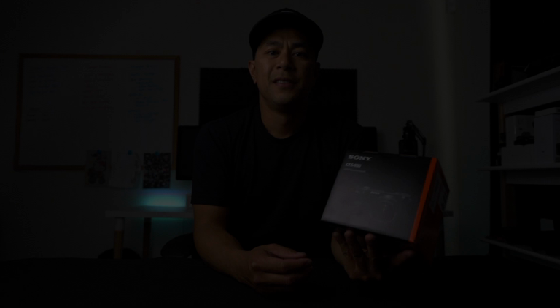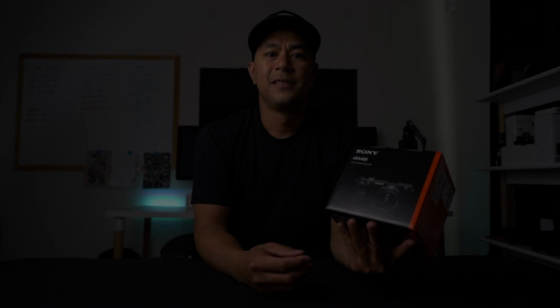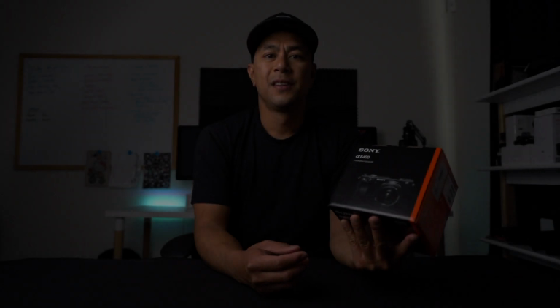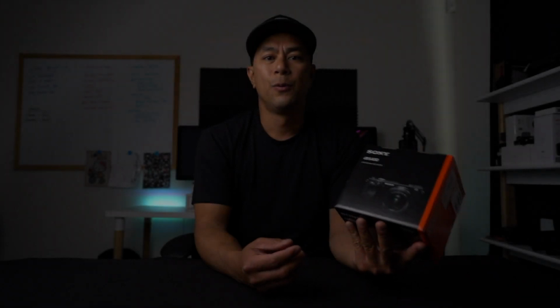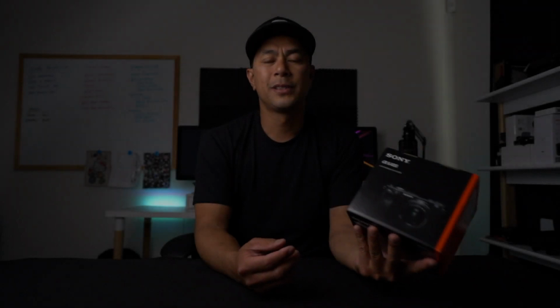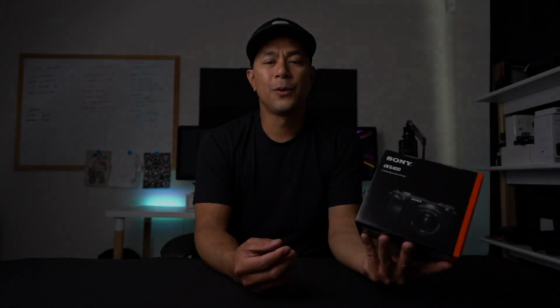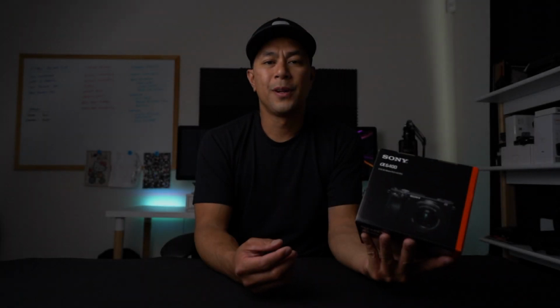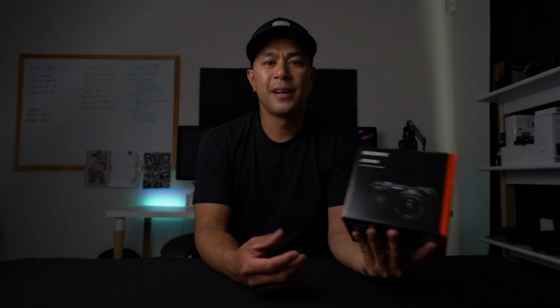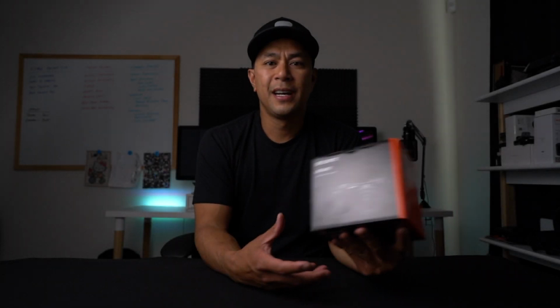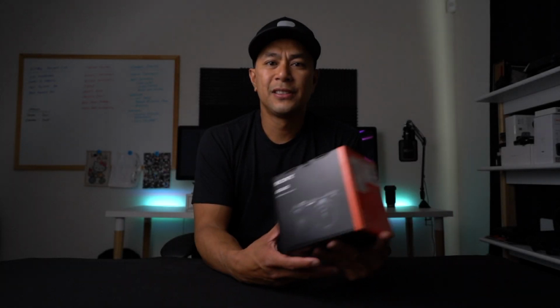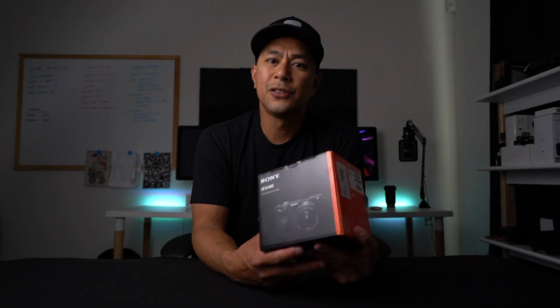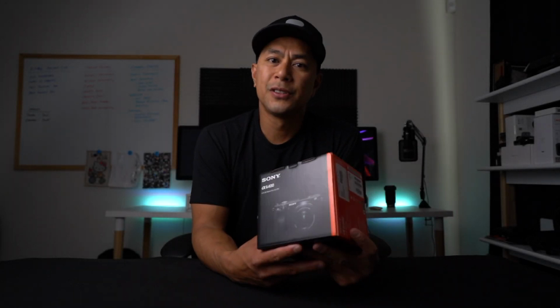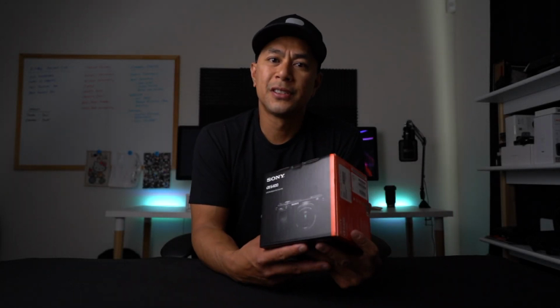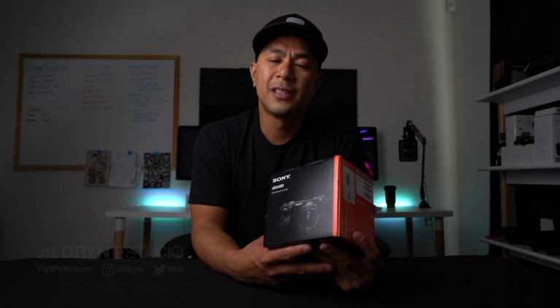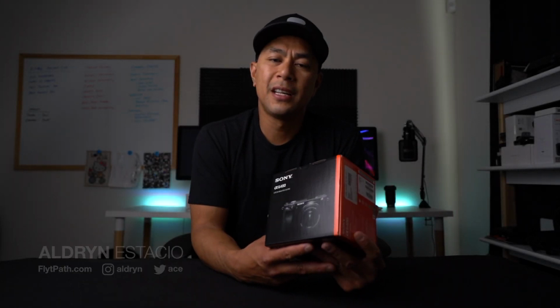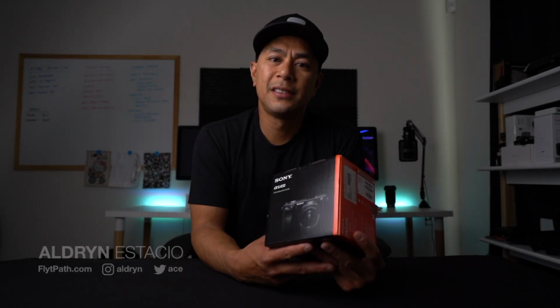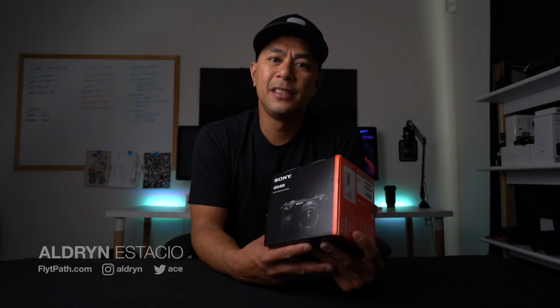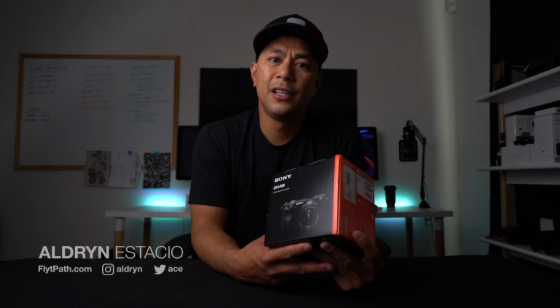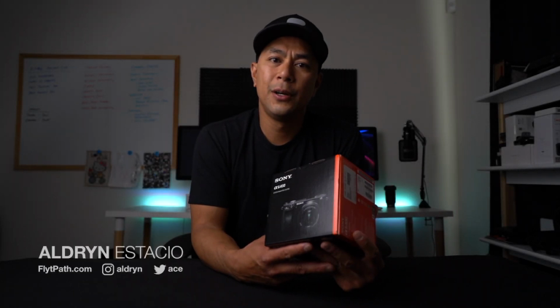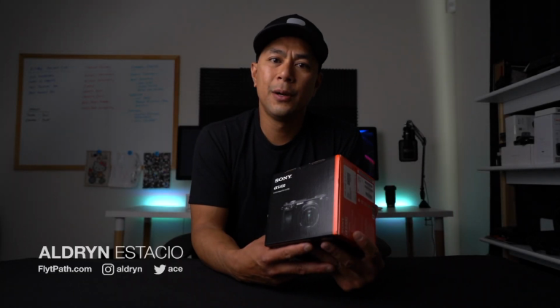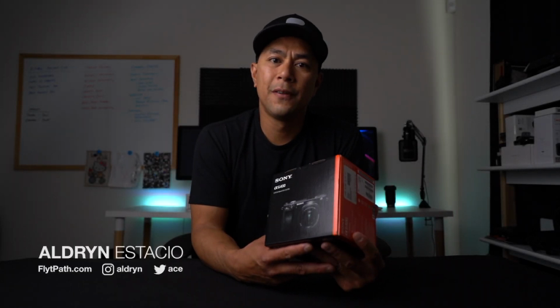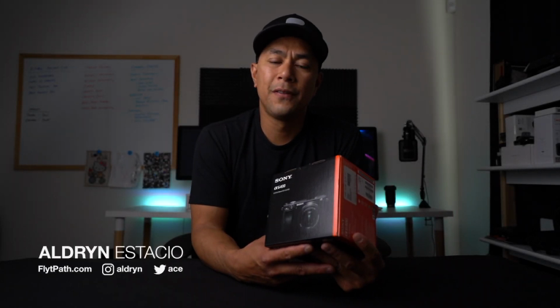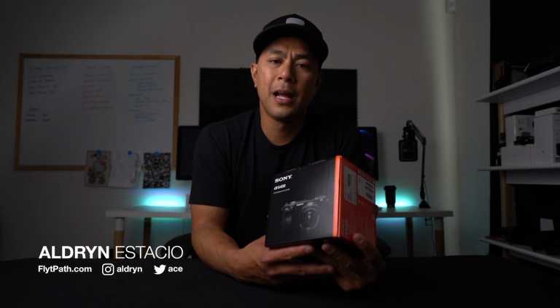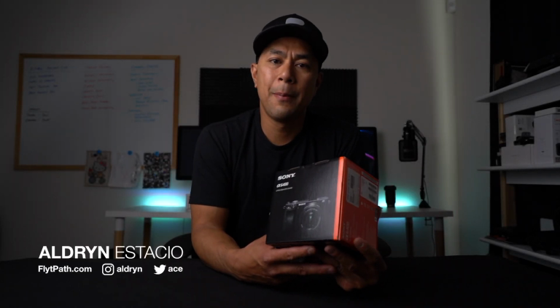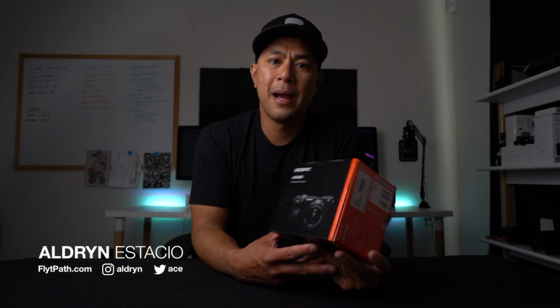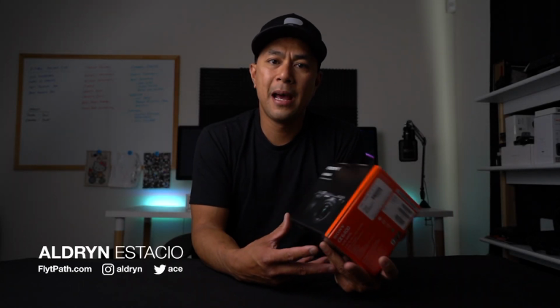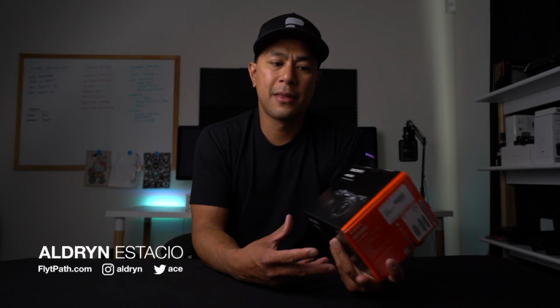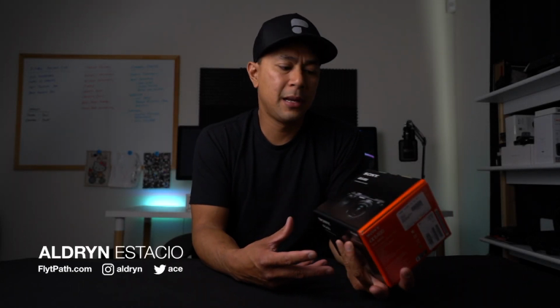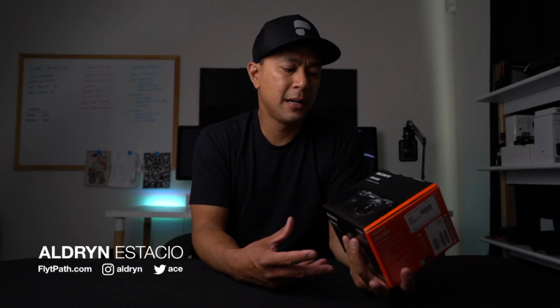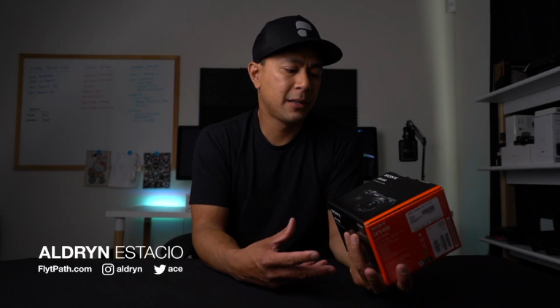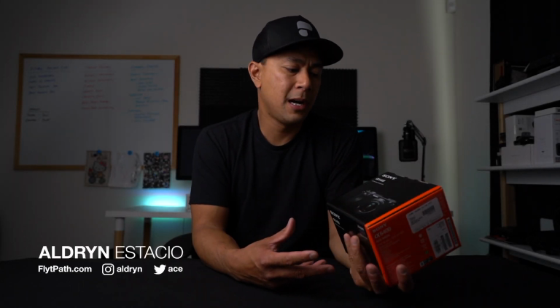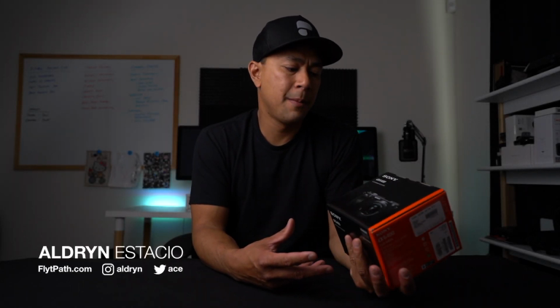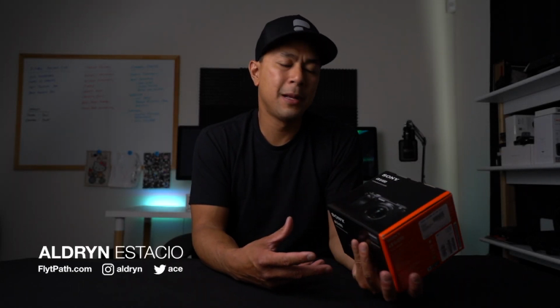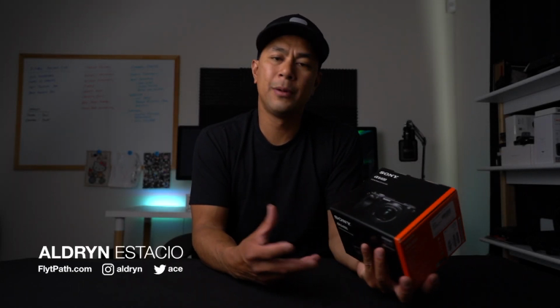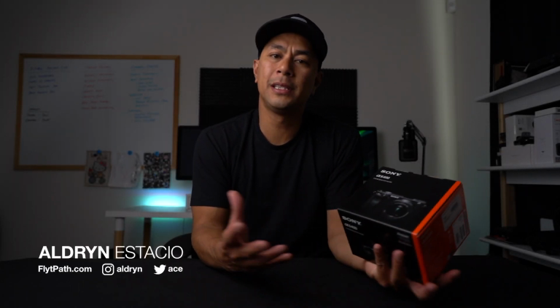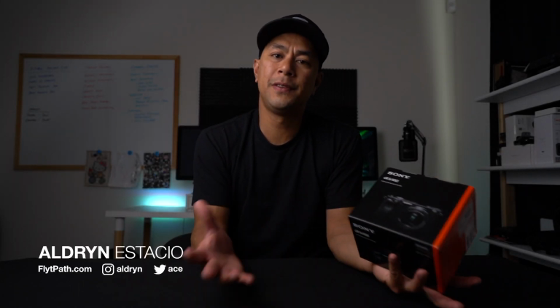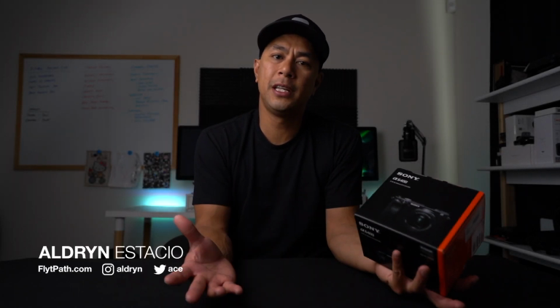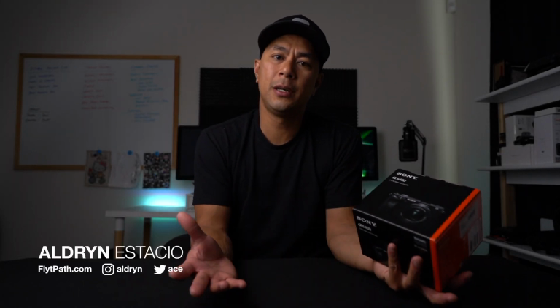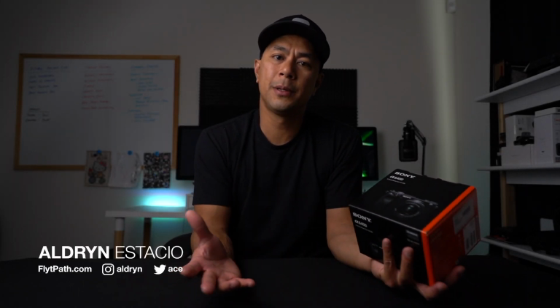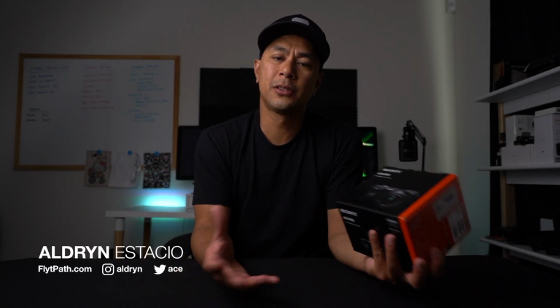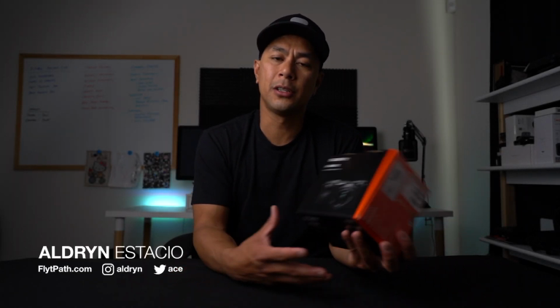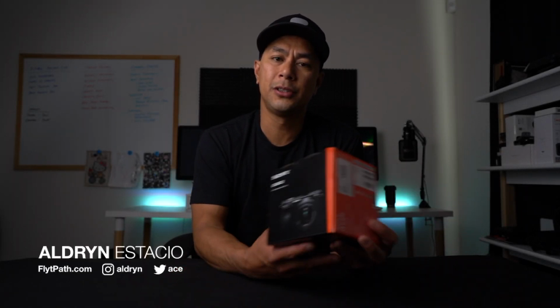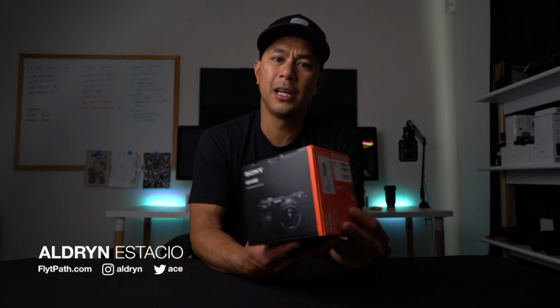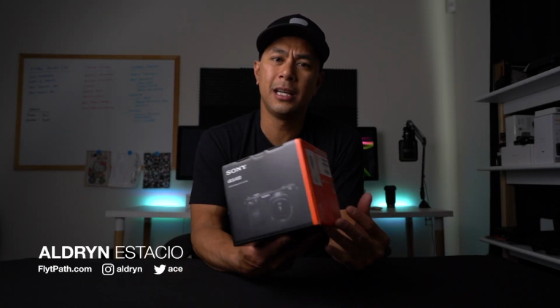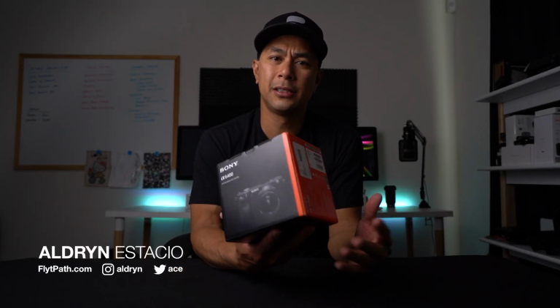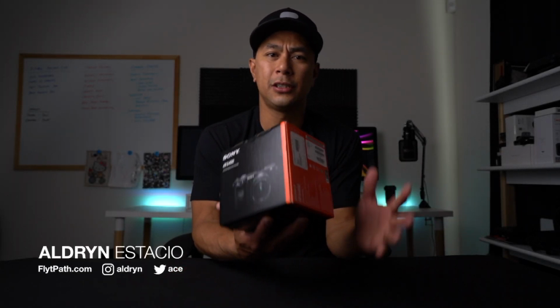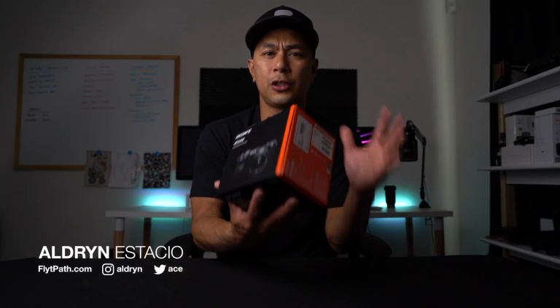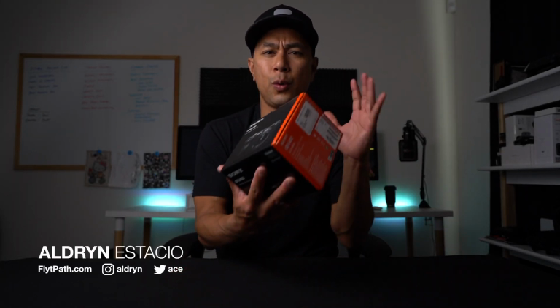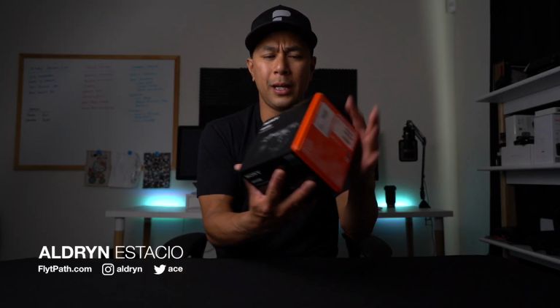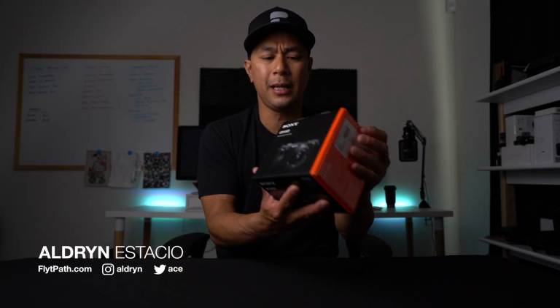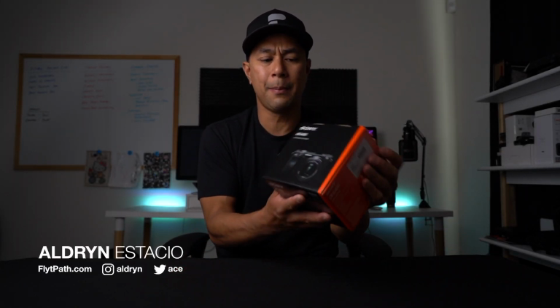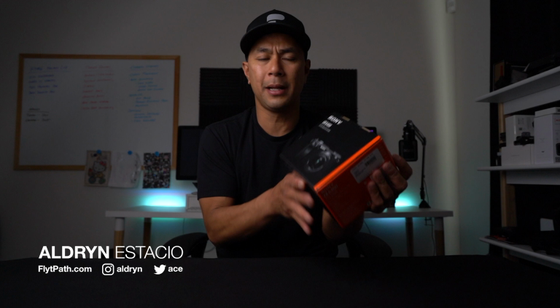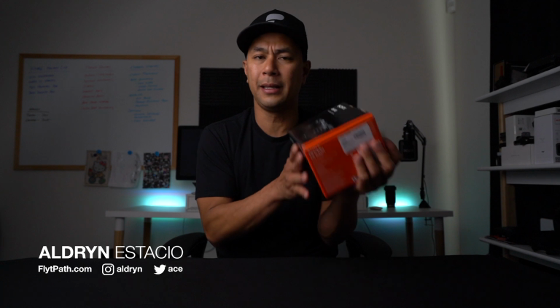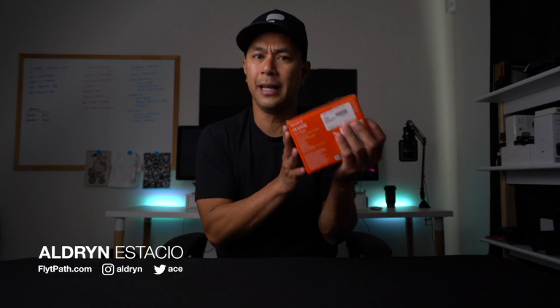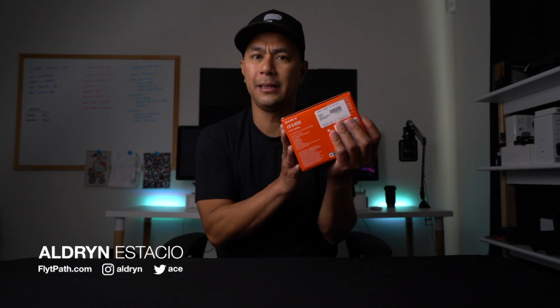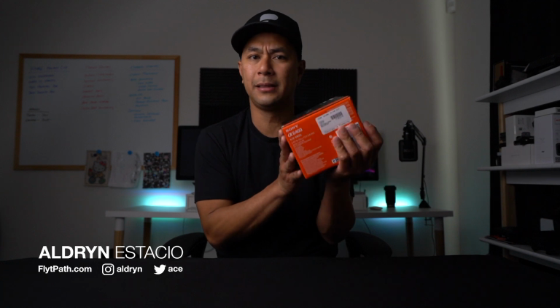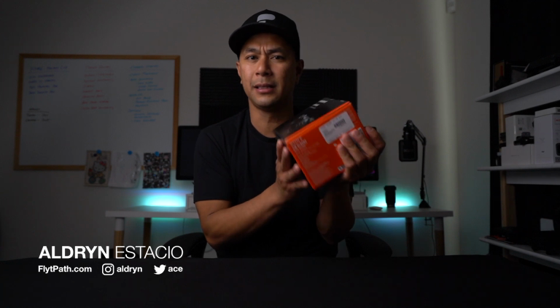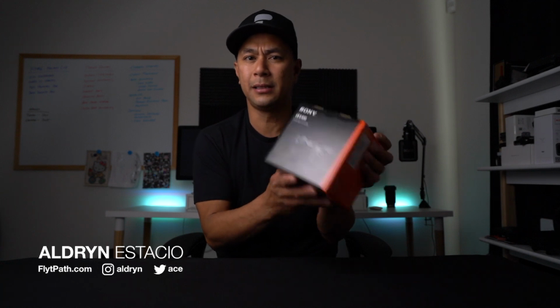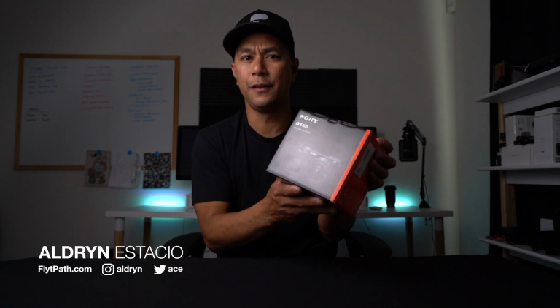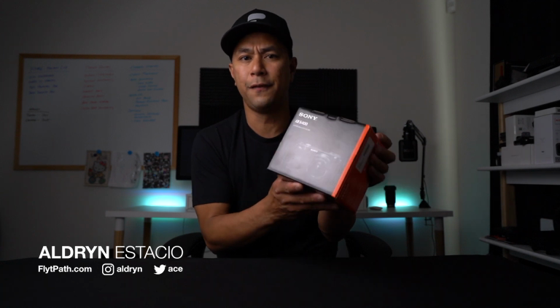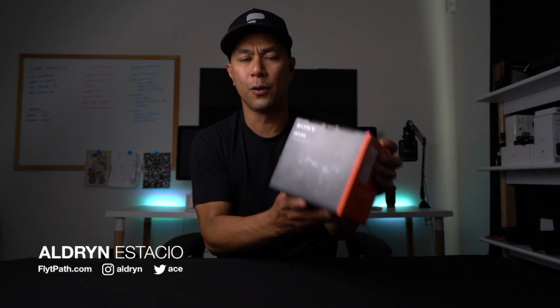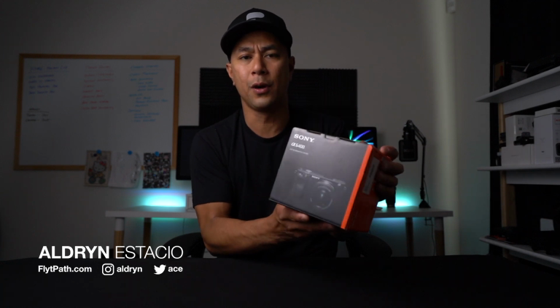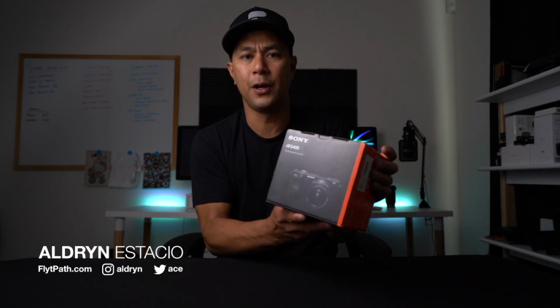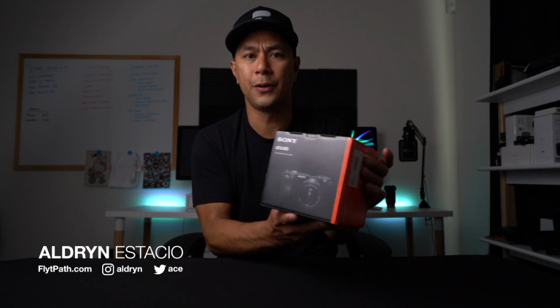What's going on guys? Aldrin Astacio here with flightpath.com. Now in this video, I'm gonna talk to you guys just quickly about the A6400.